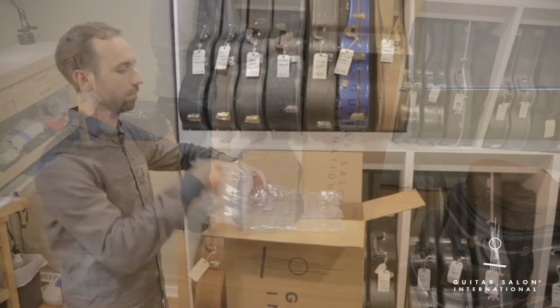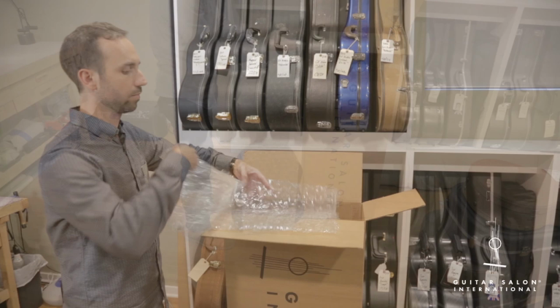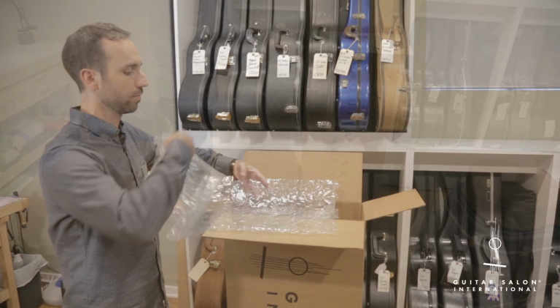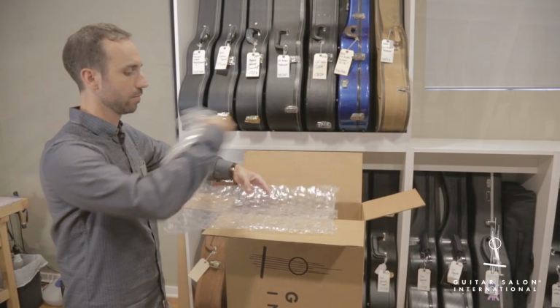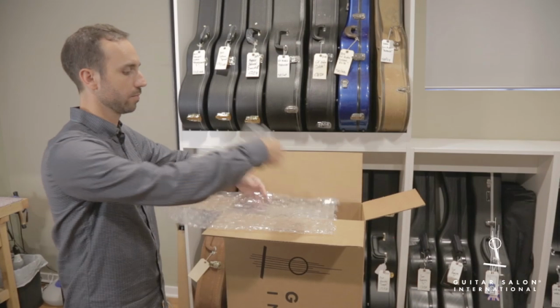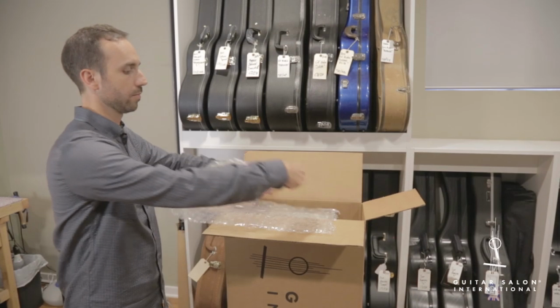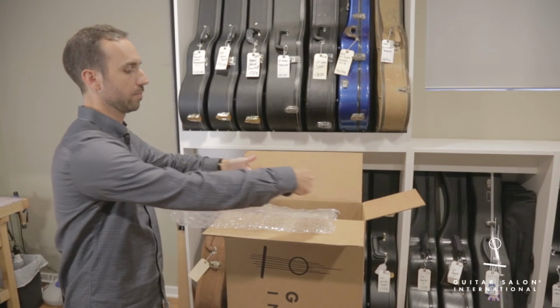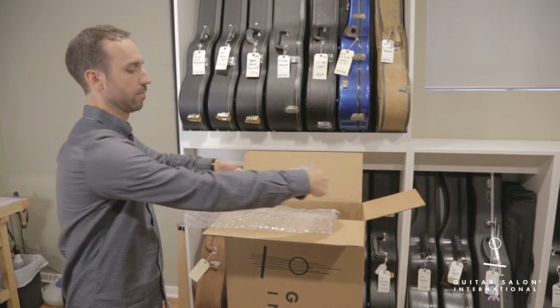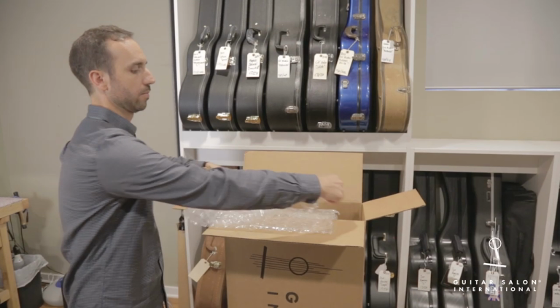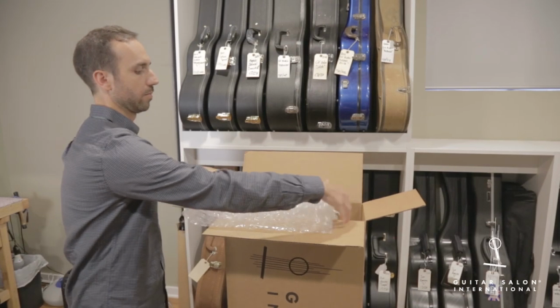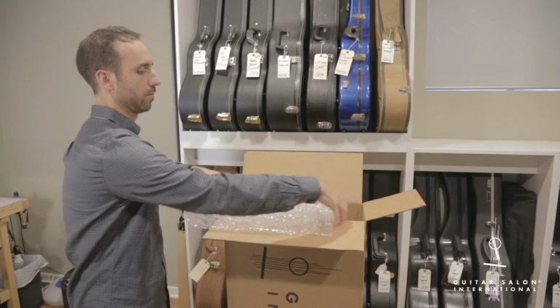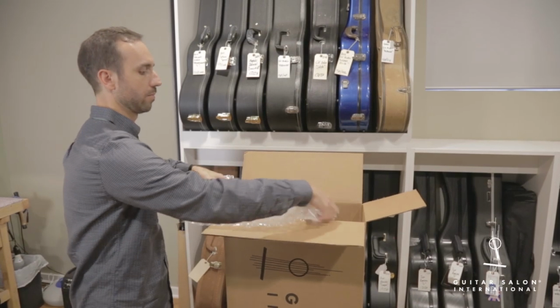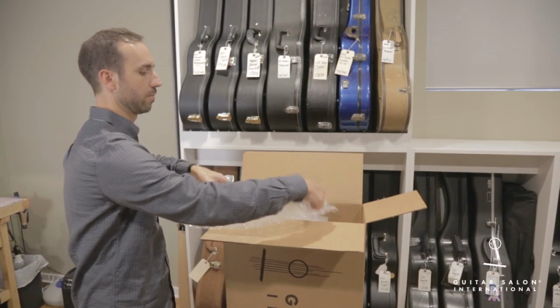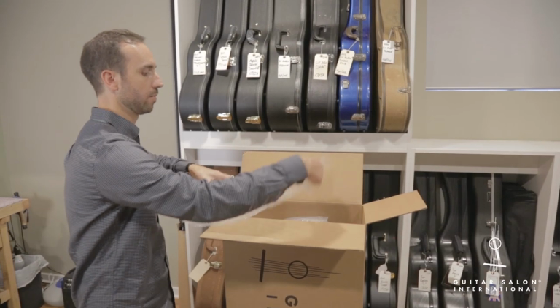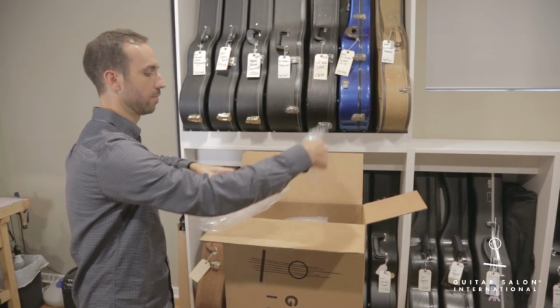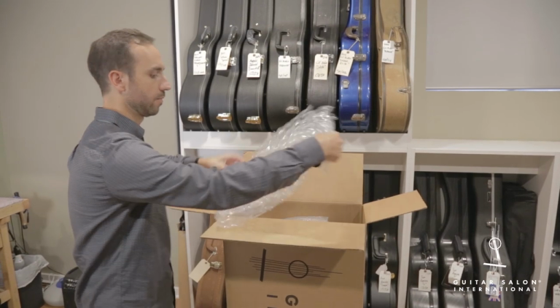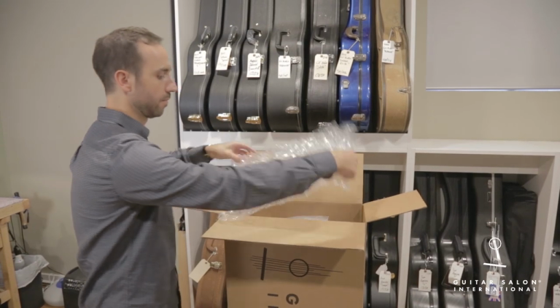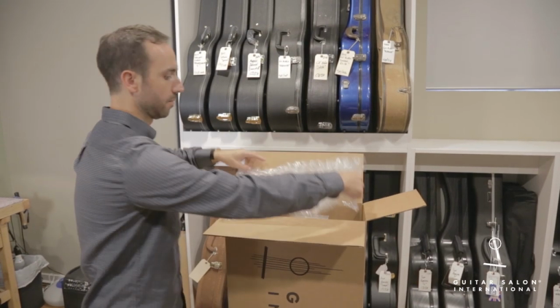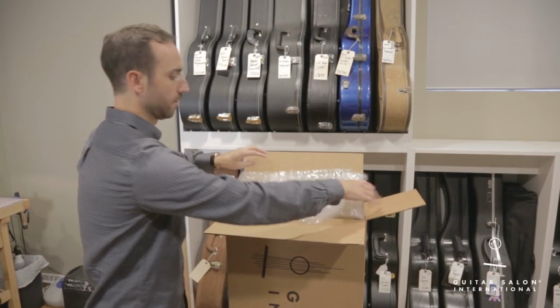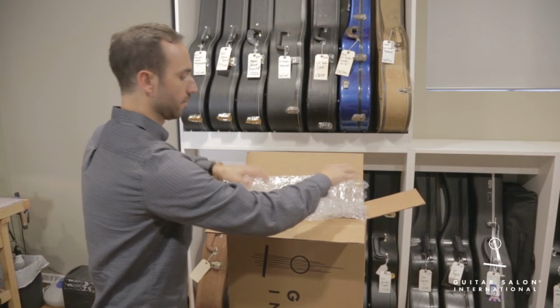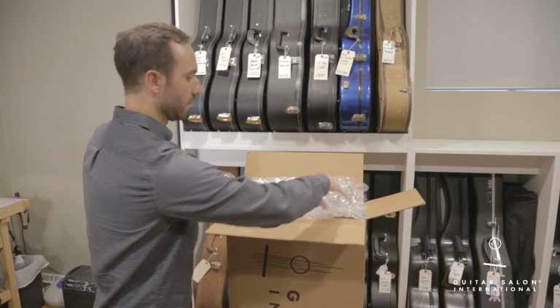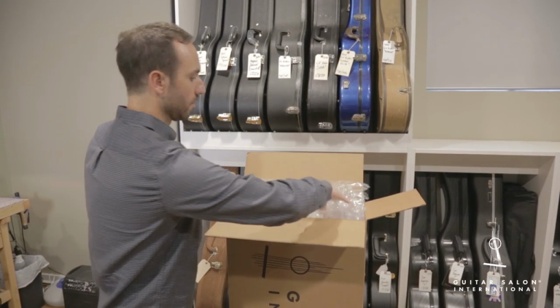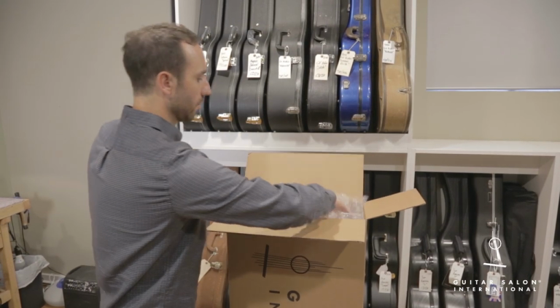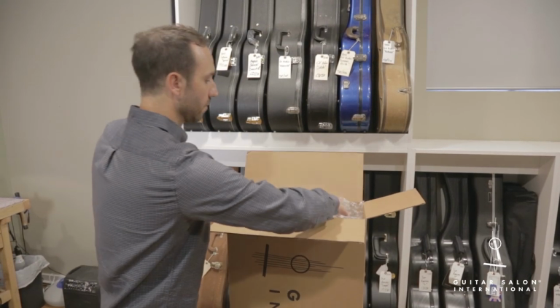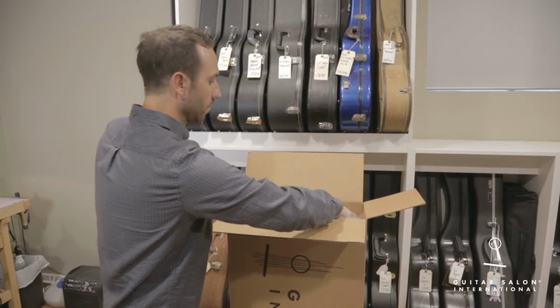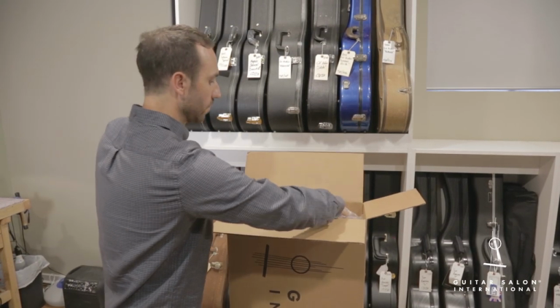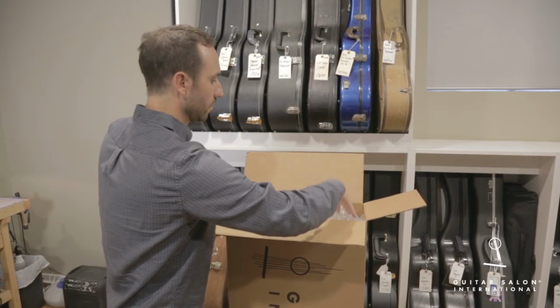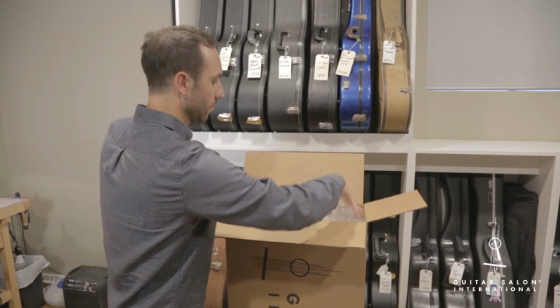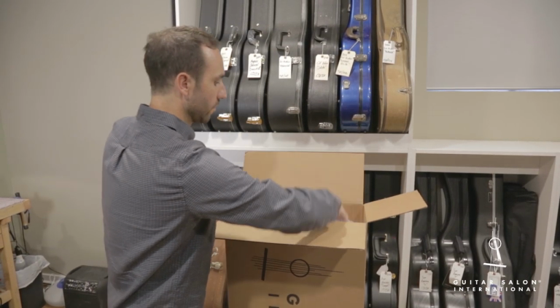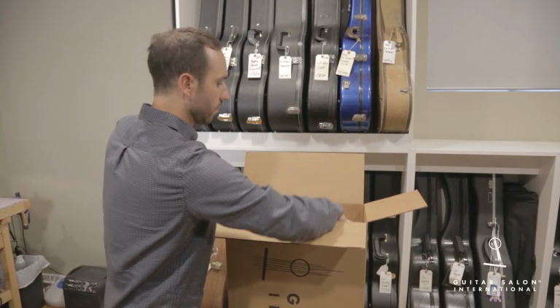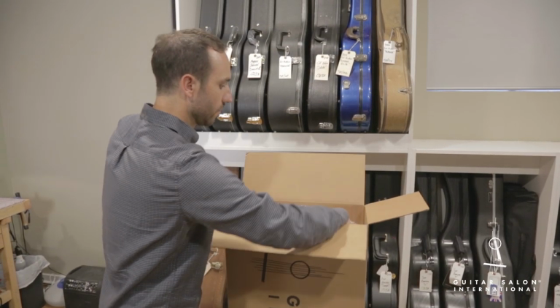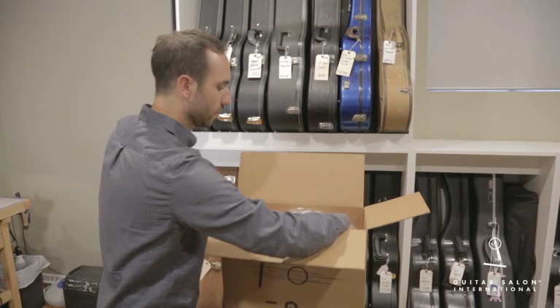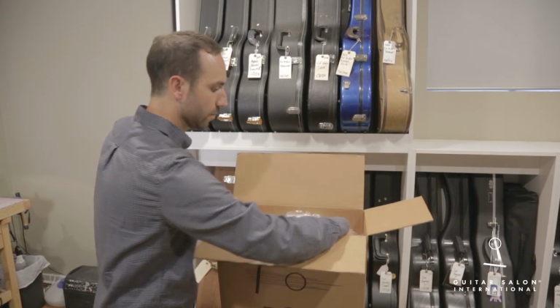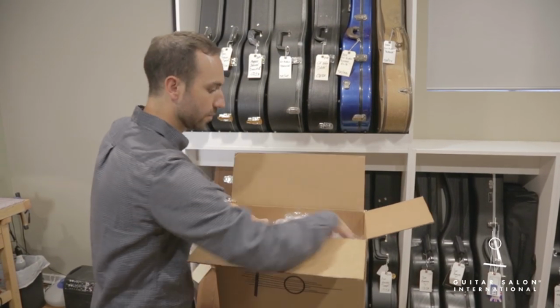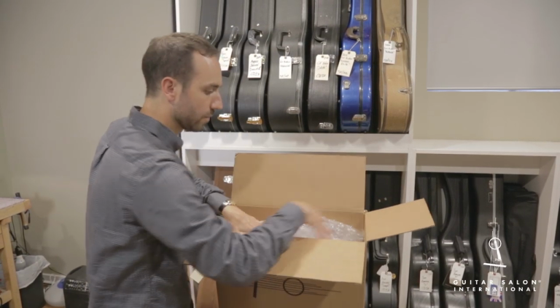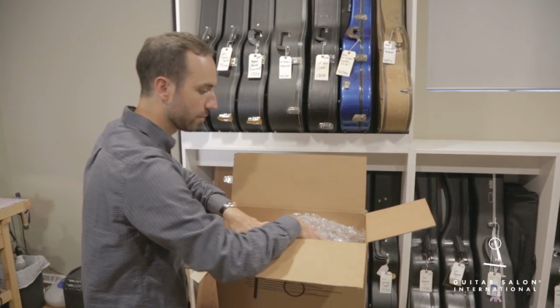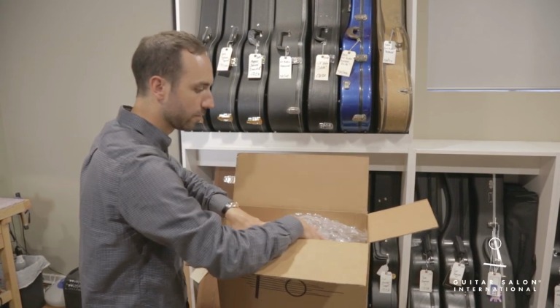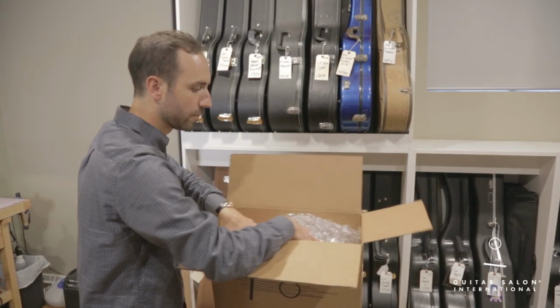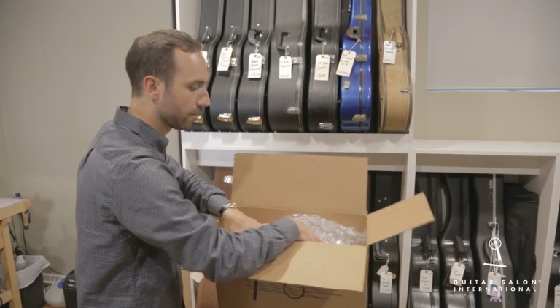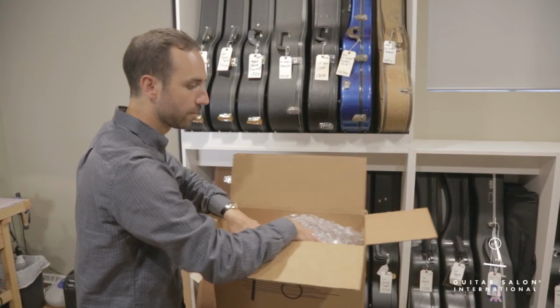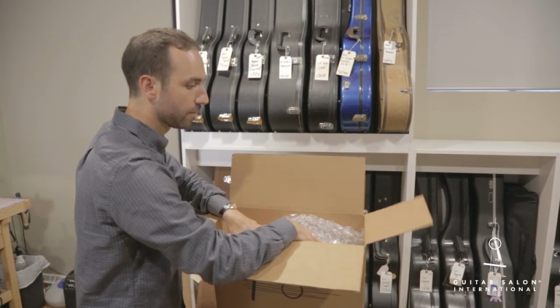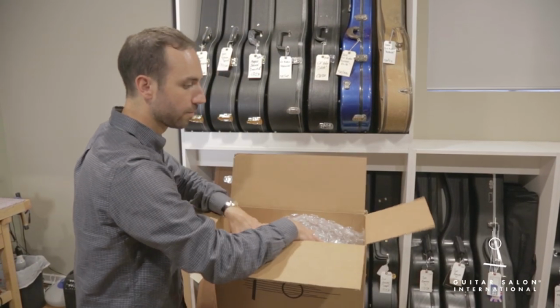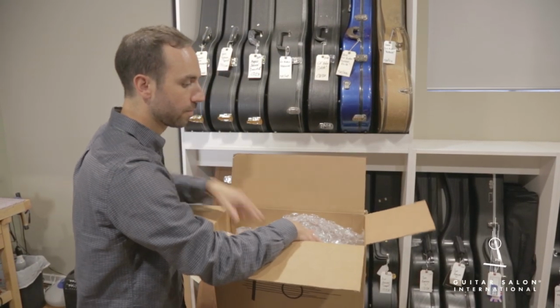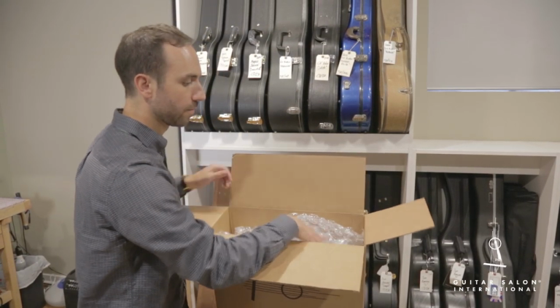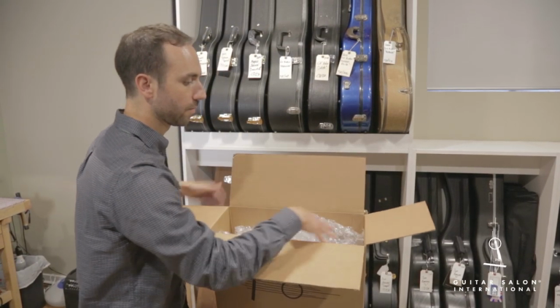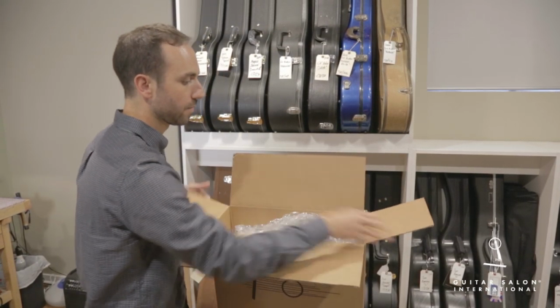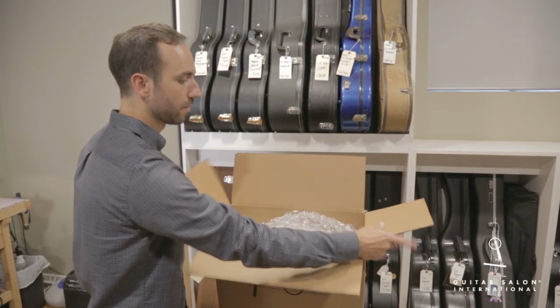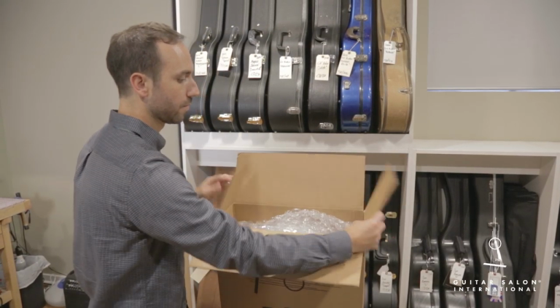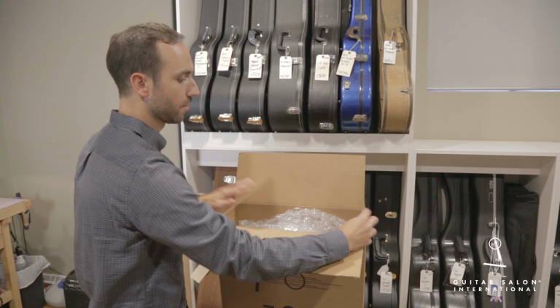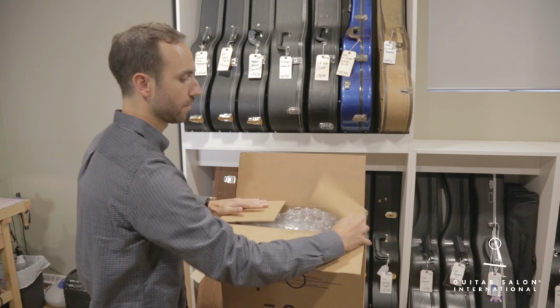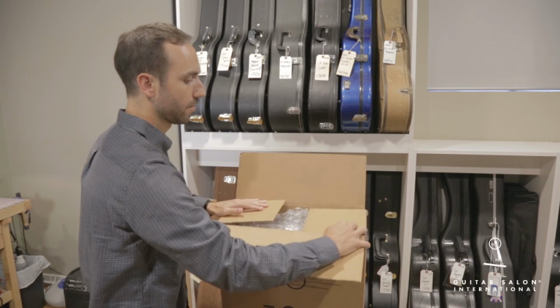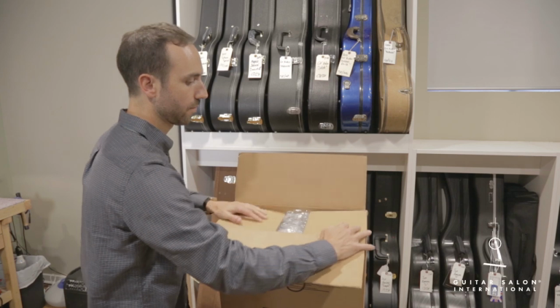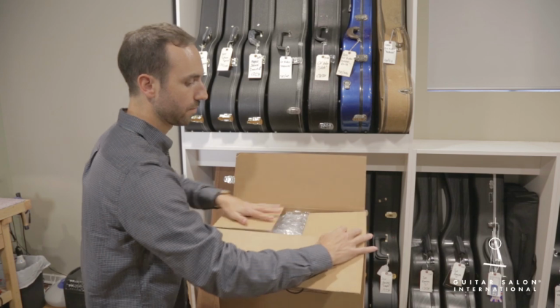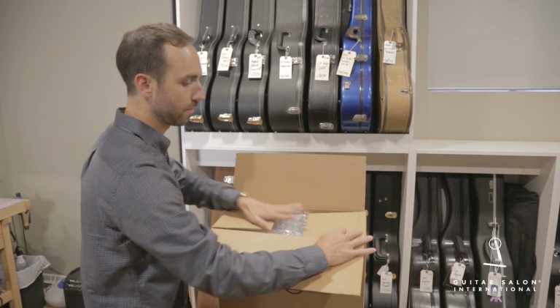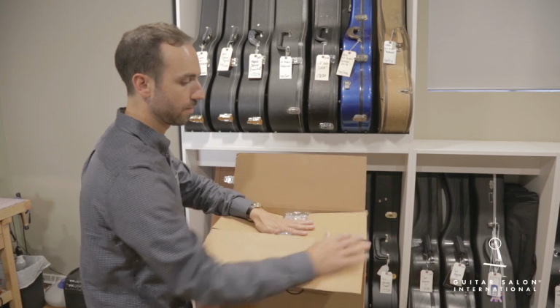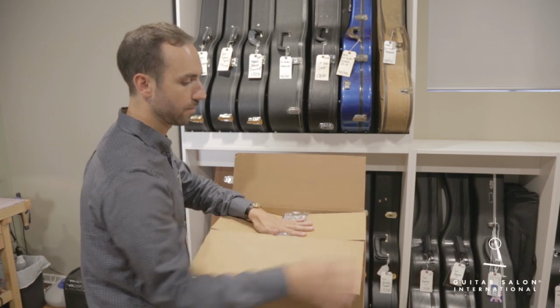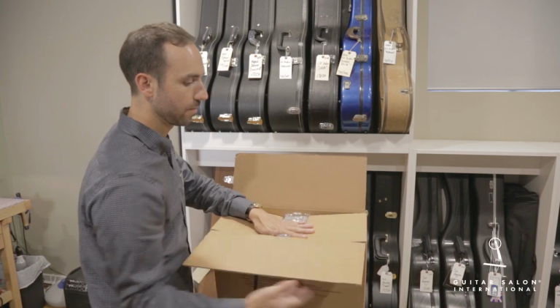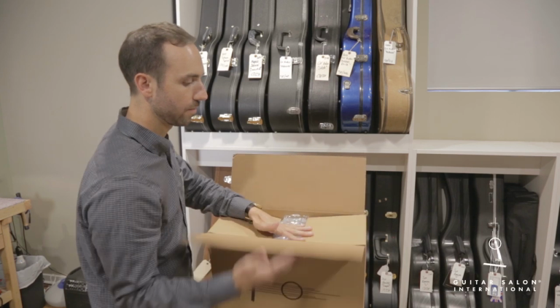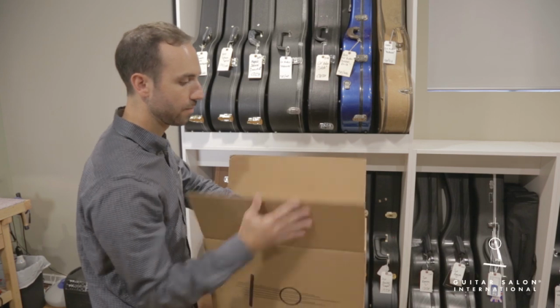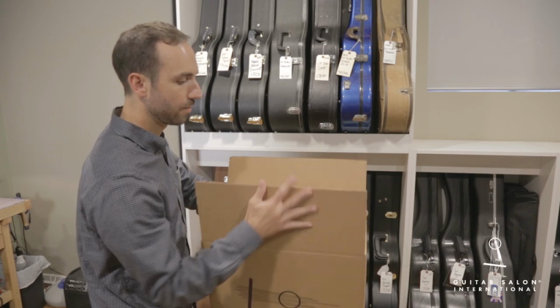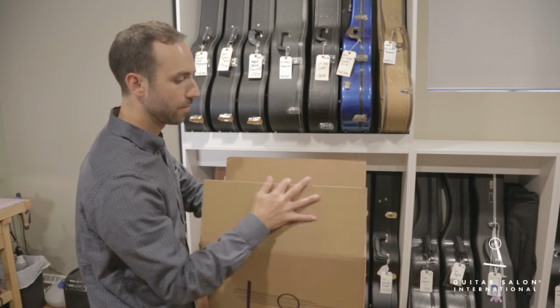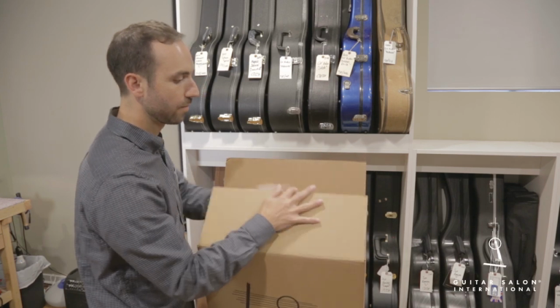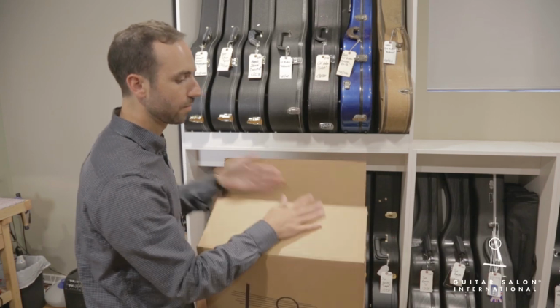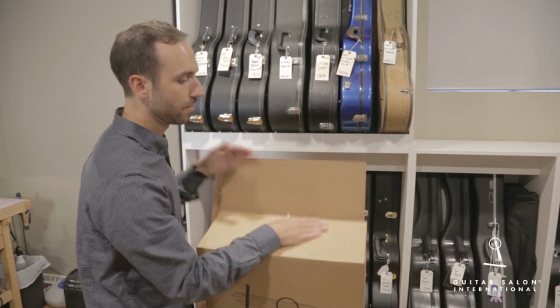Once you've made certain that there is no movement of the case inside the box, then you're ready to tape up the box and ship the guitar.